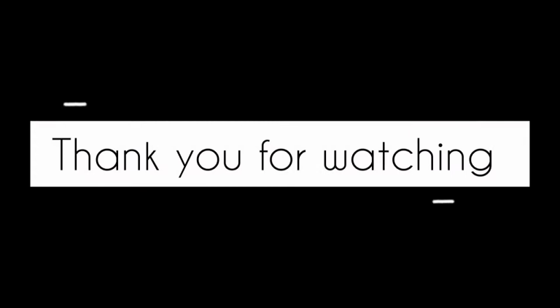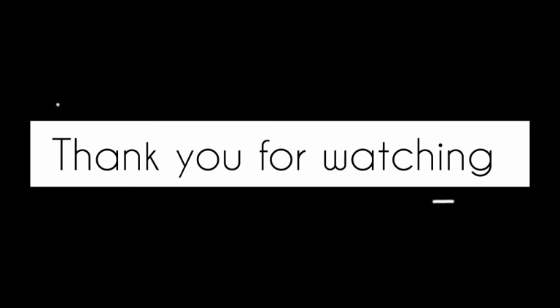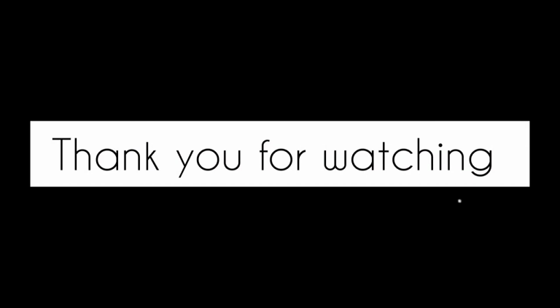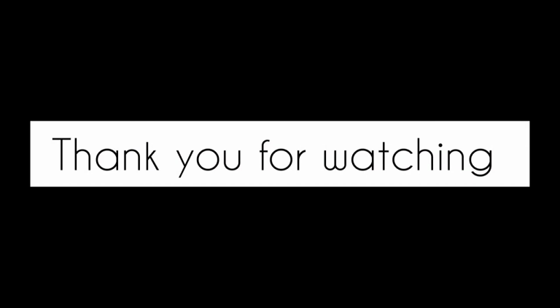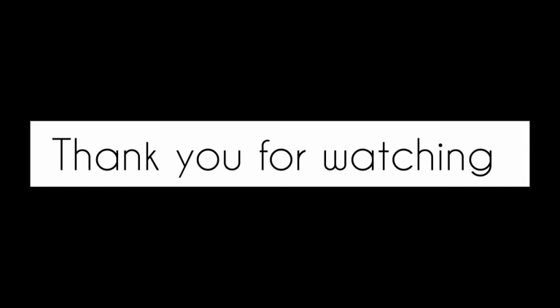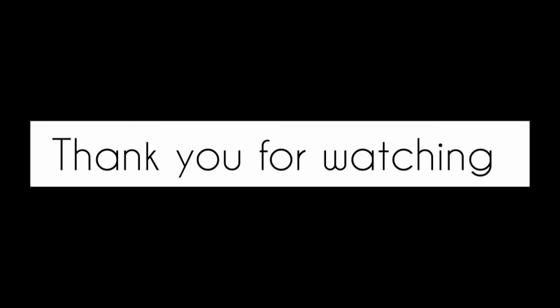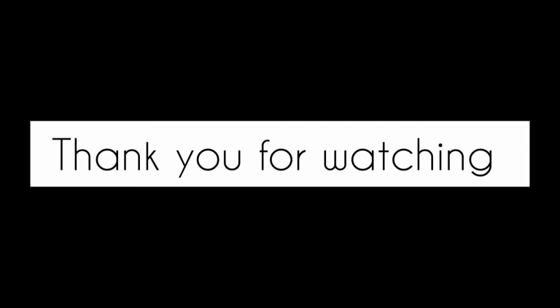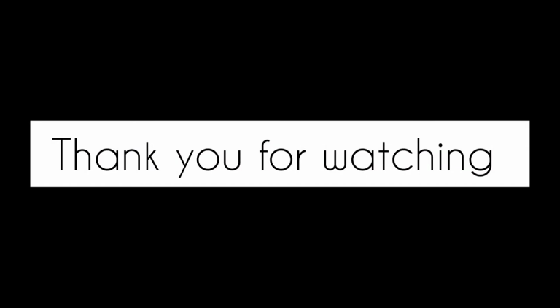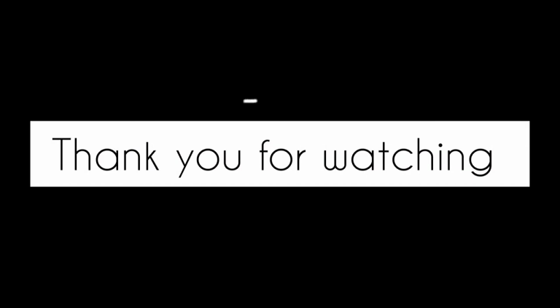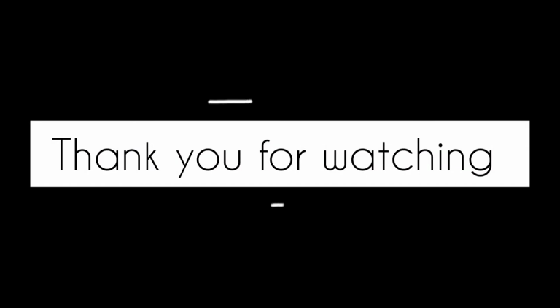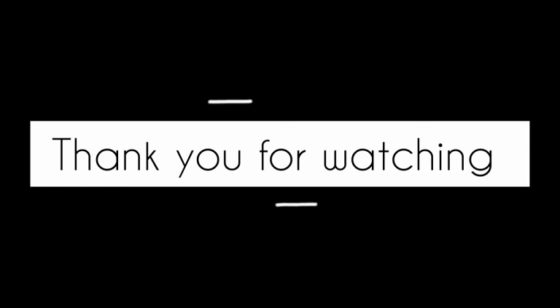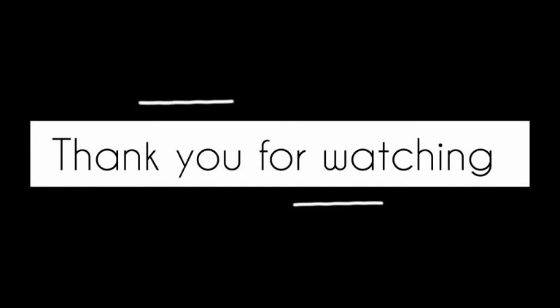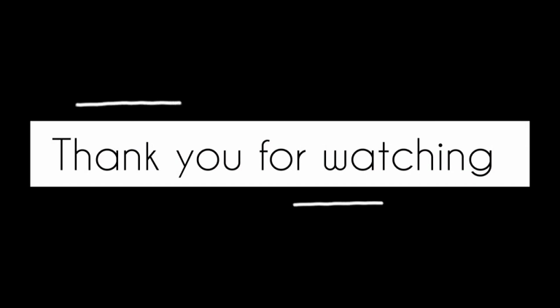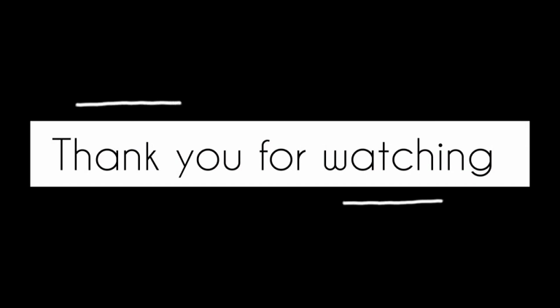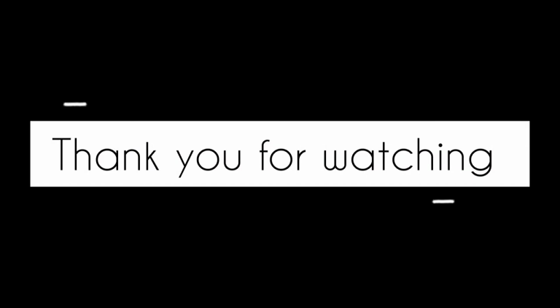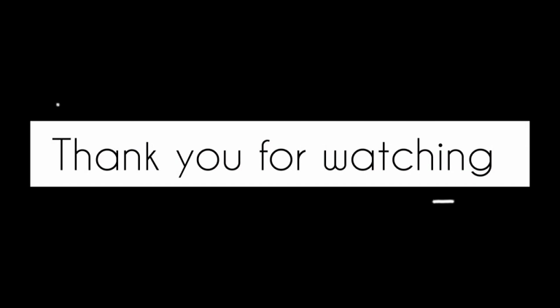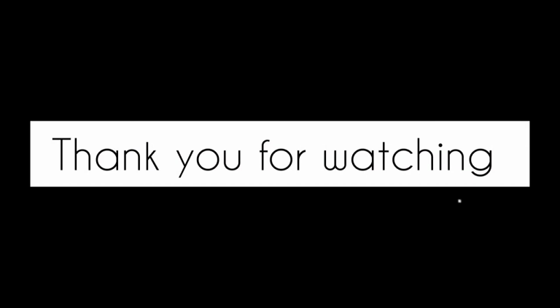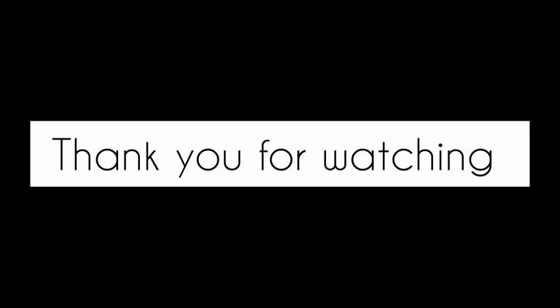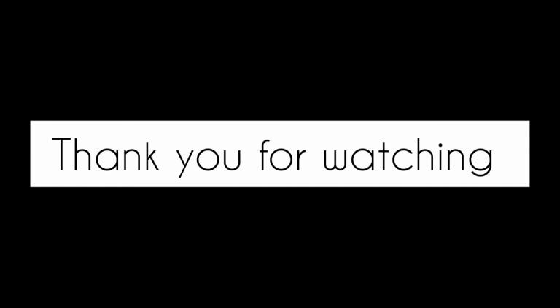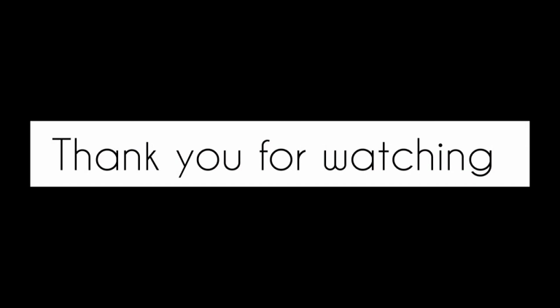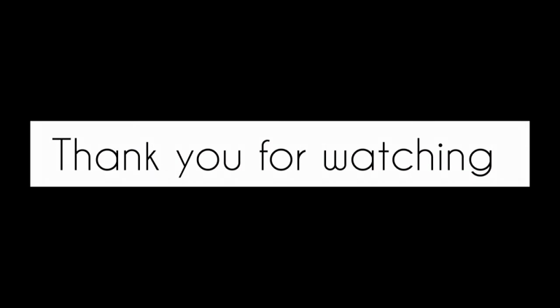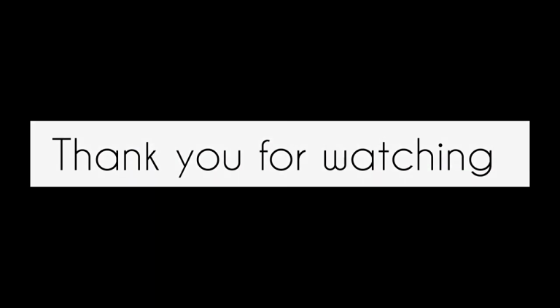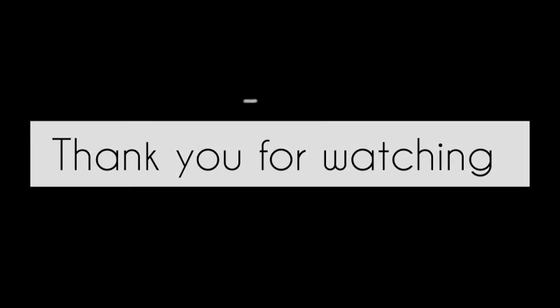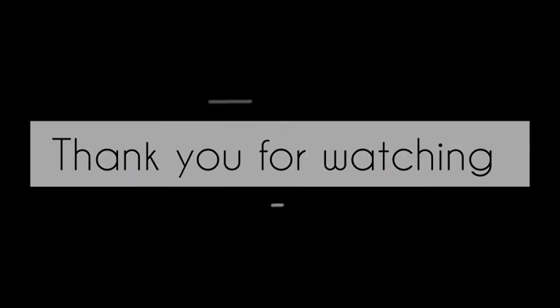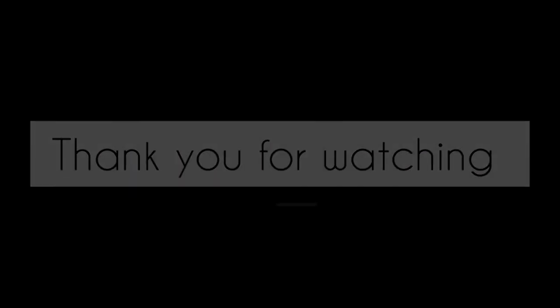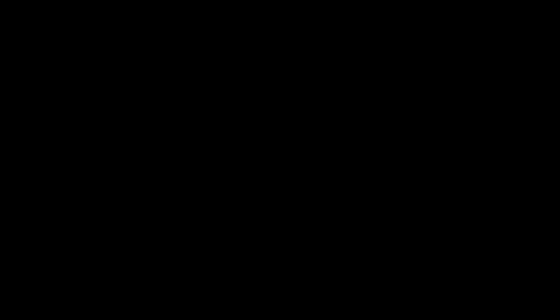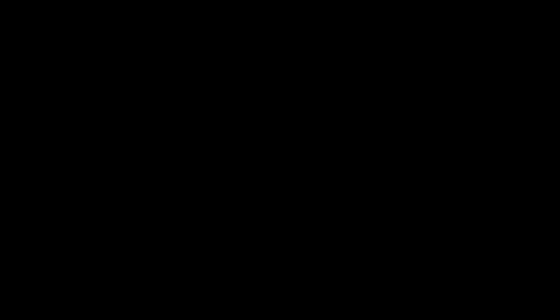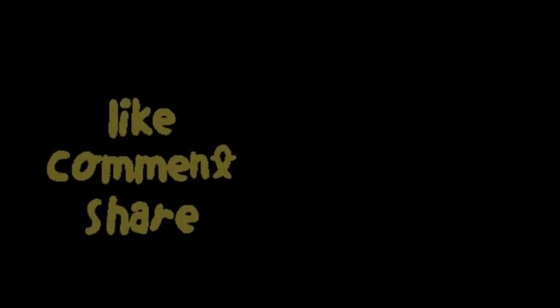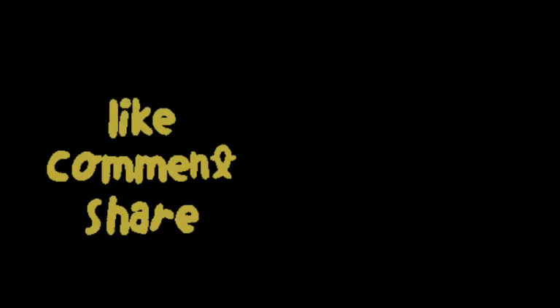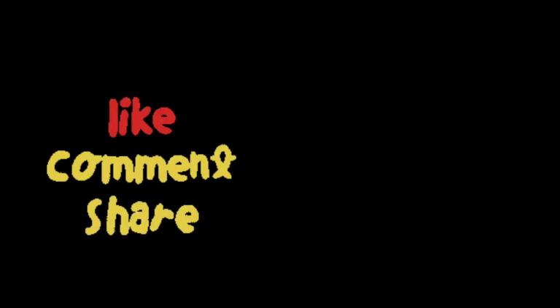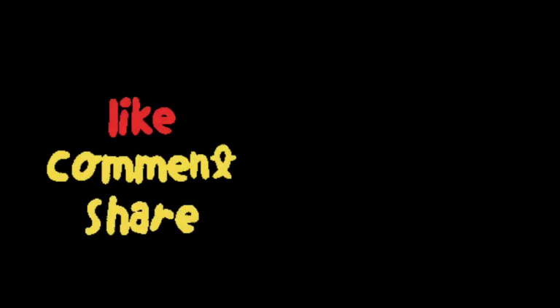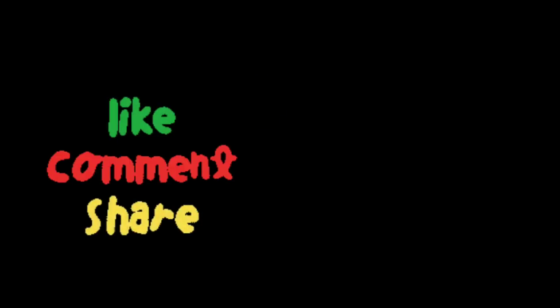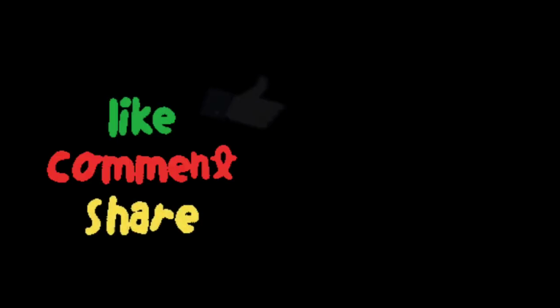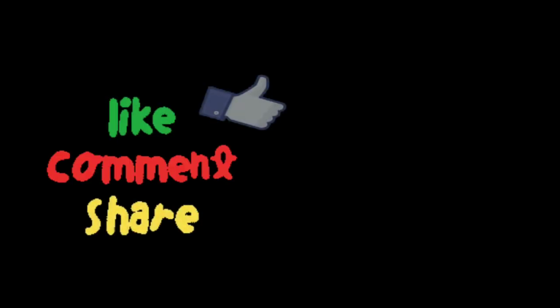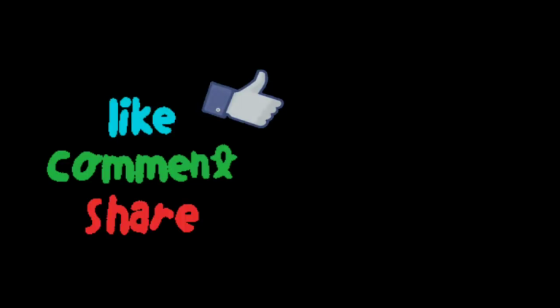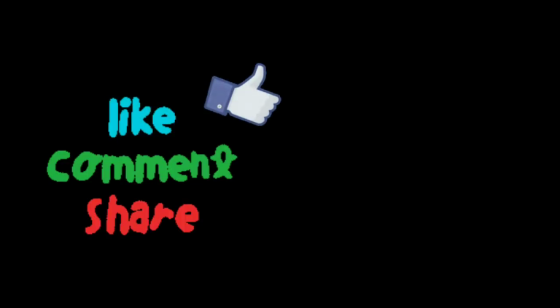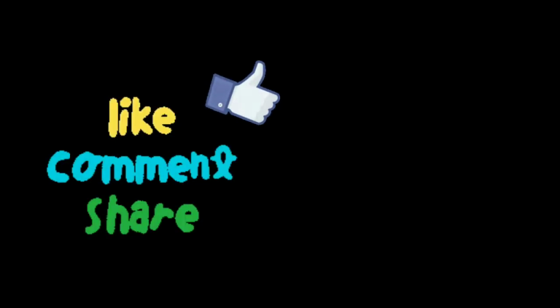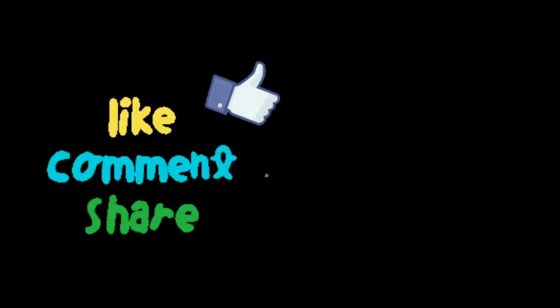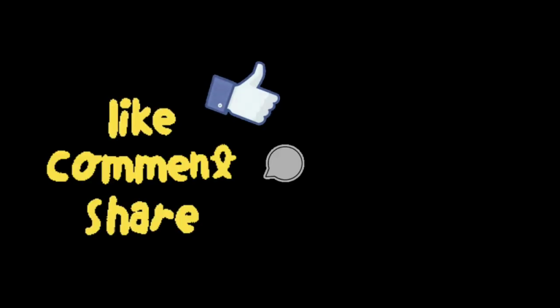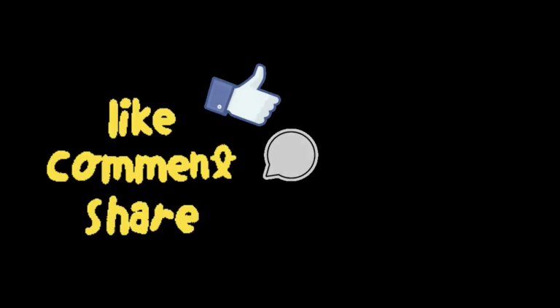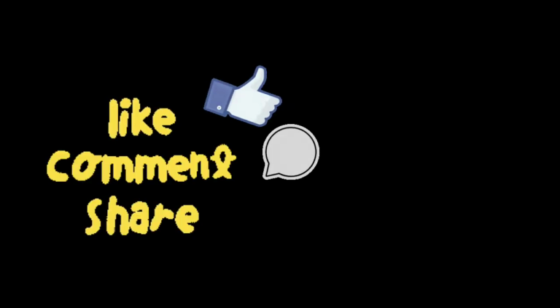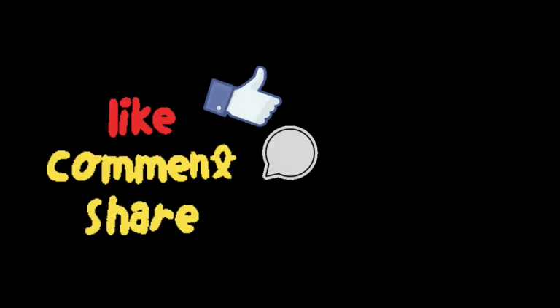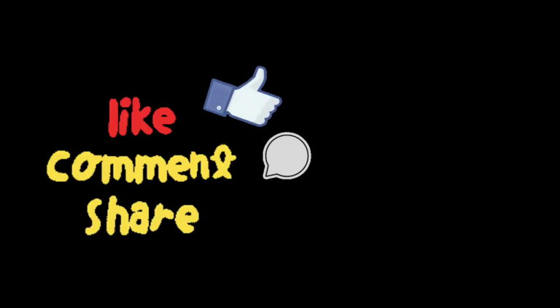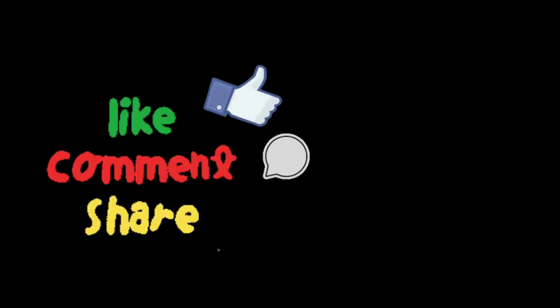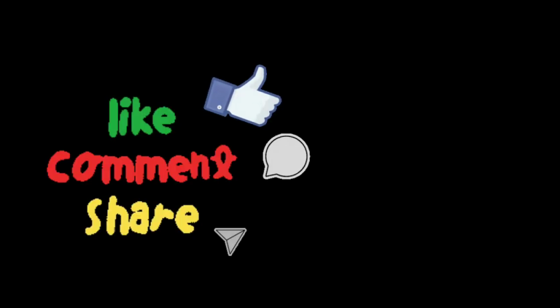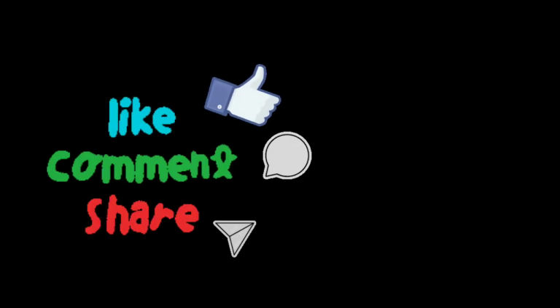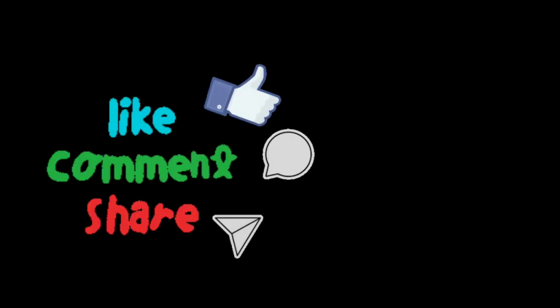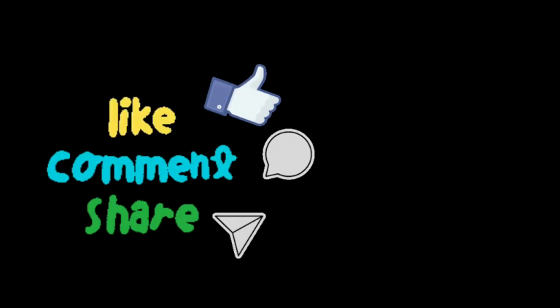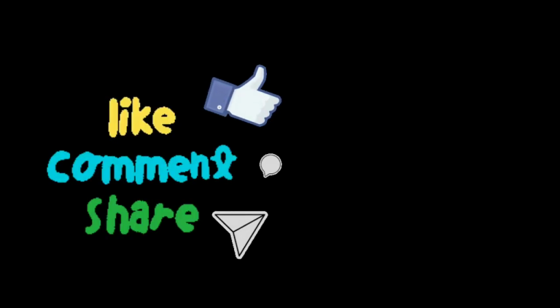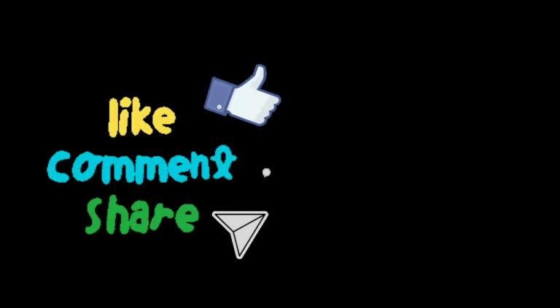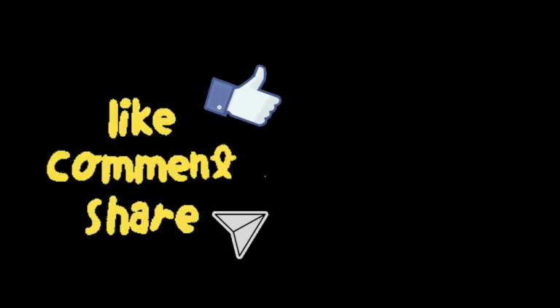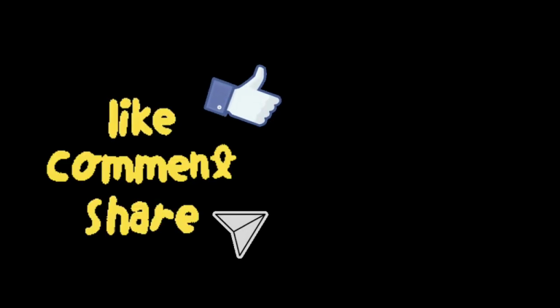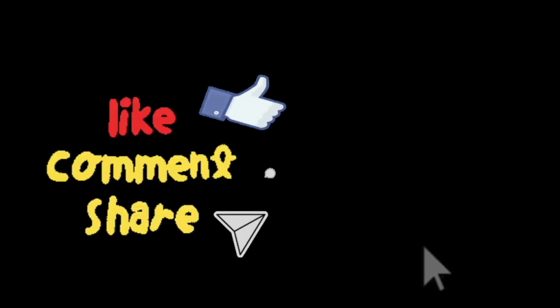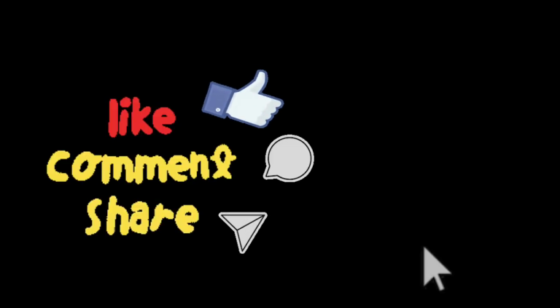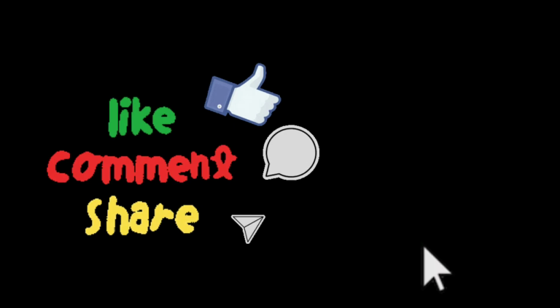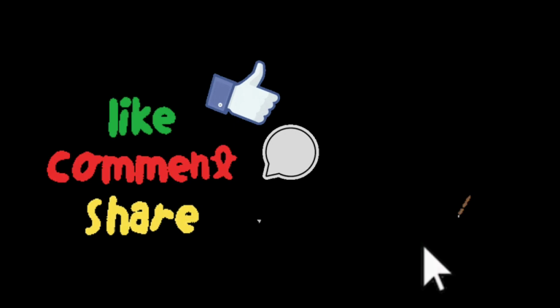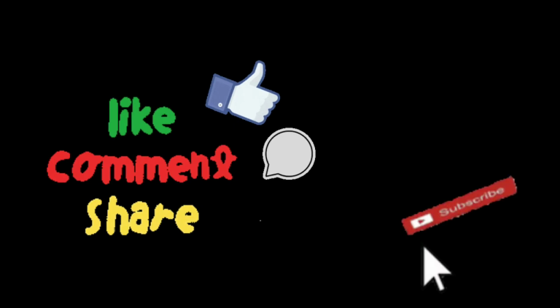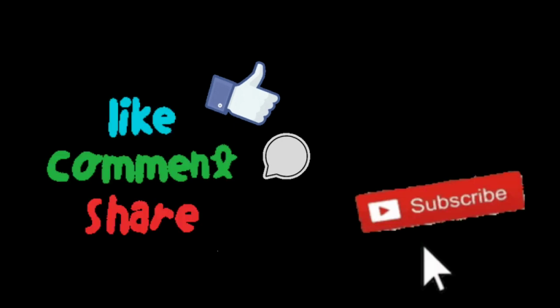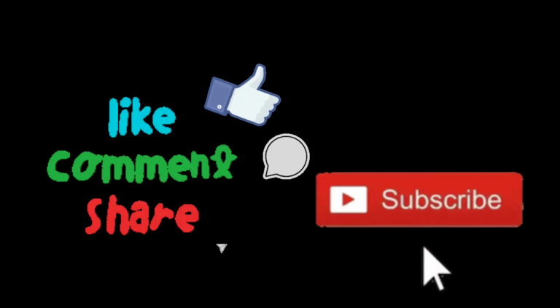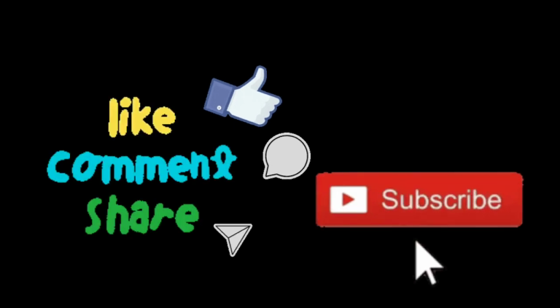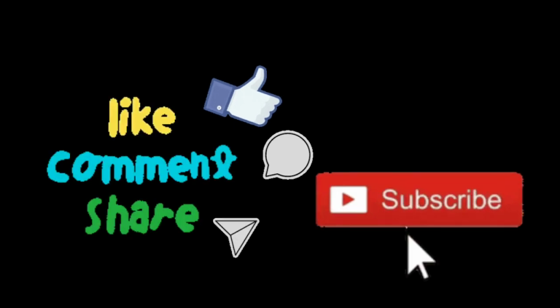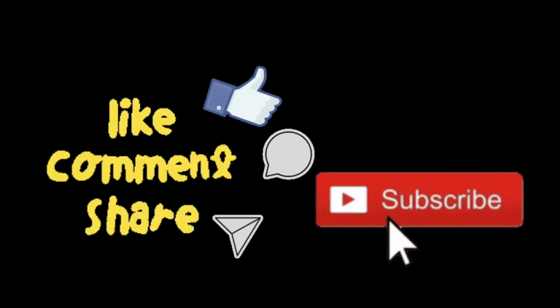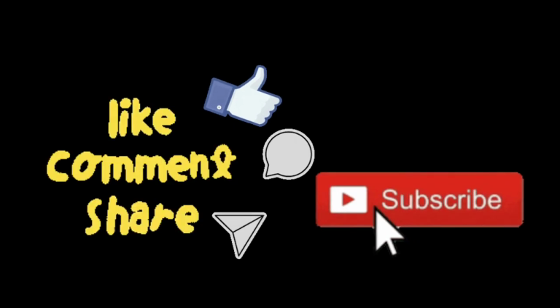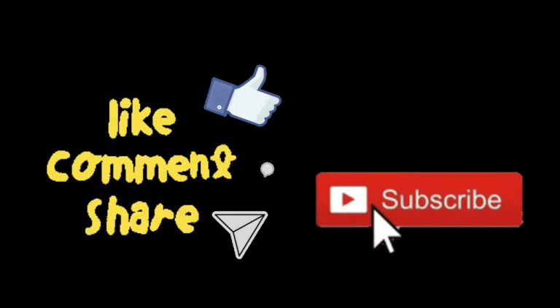Thanks for watching. Do like, comment, share, and don't forget to subscribe to my channel.